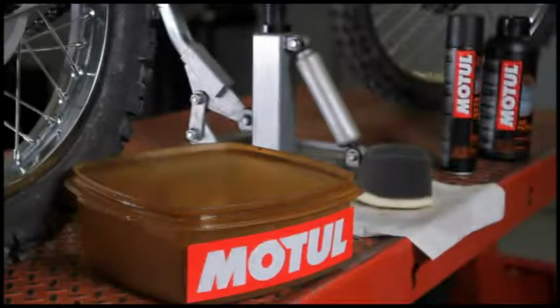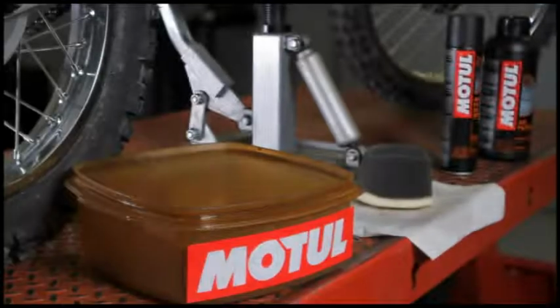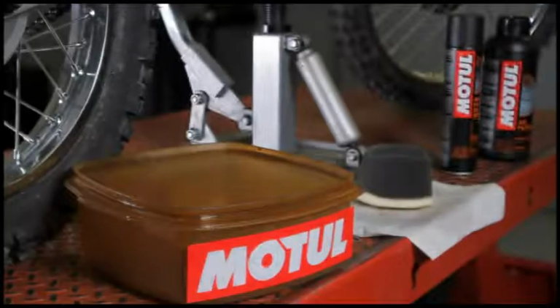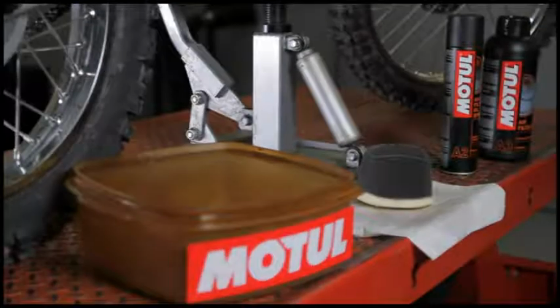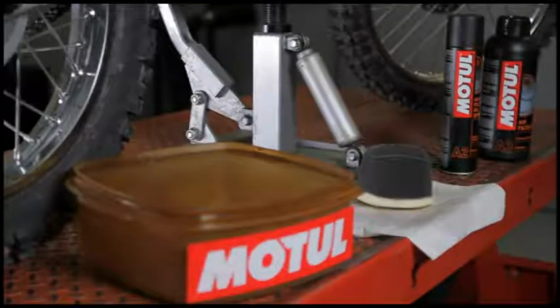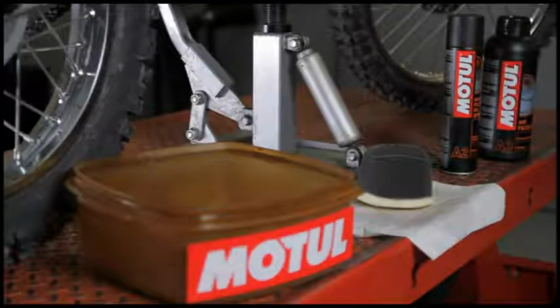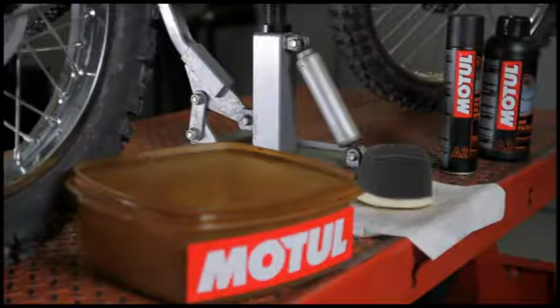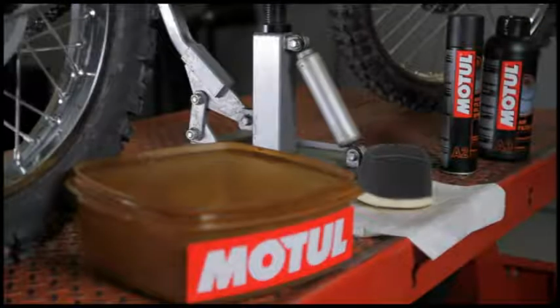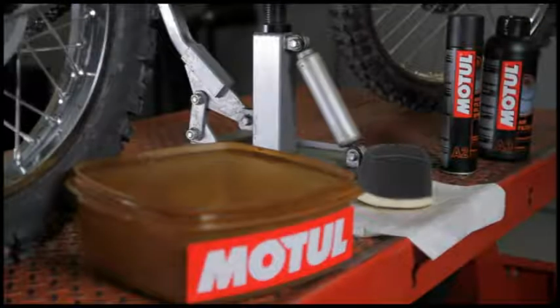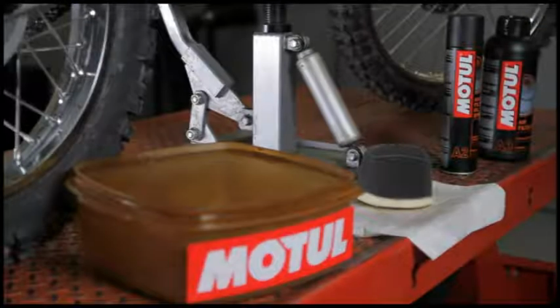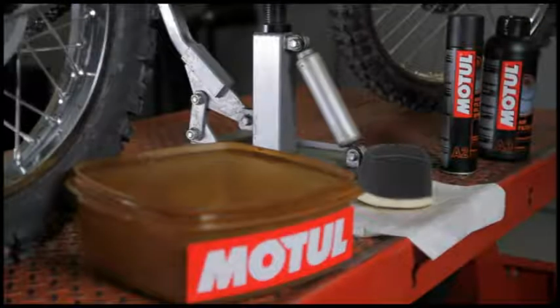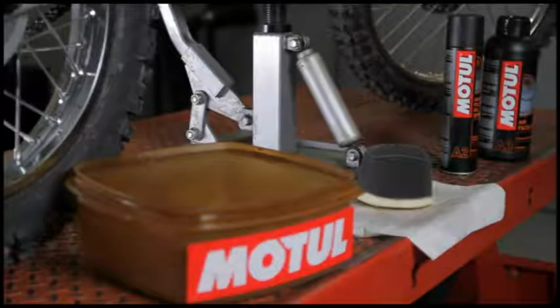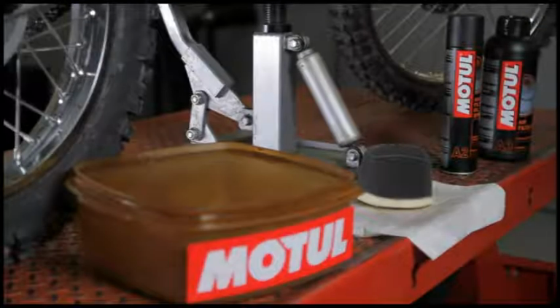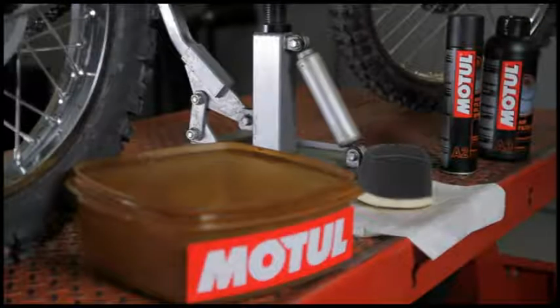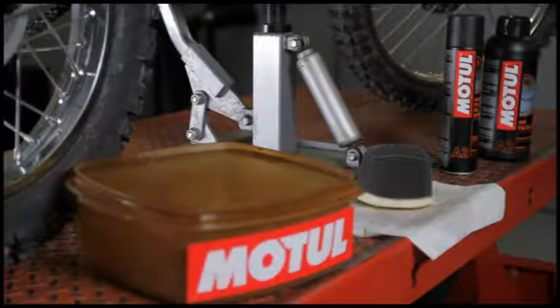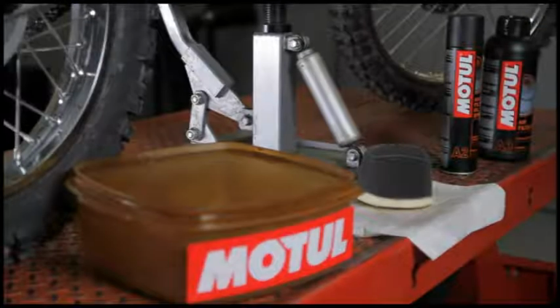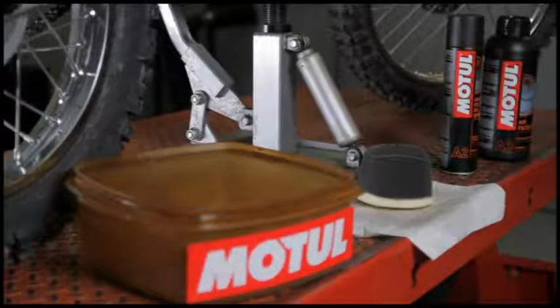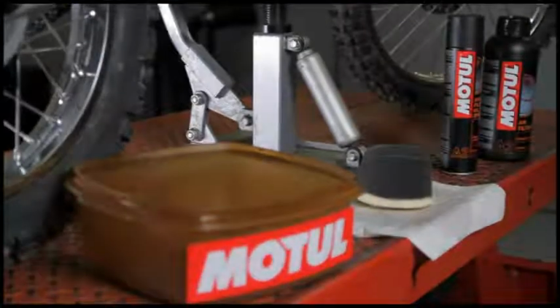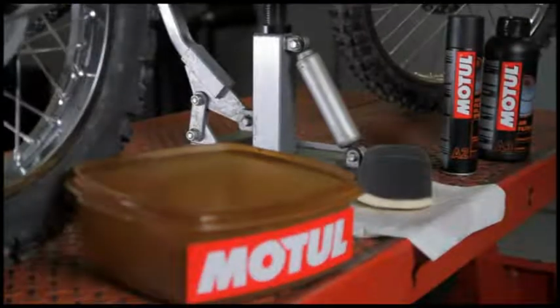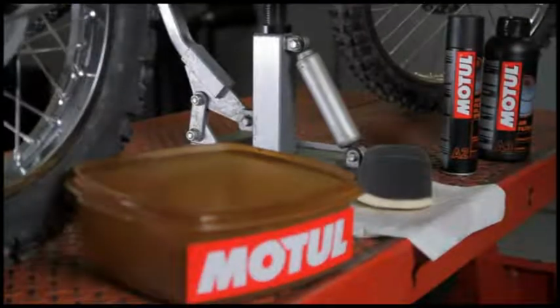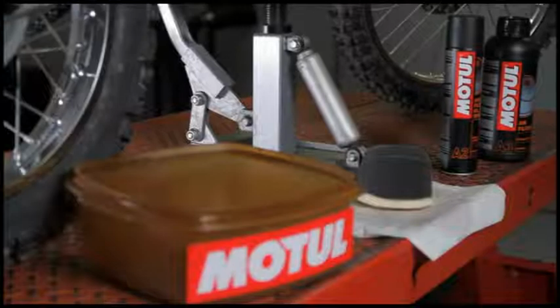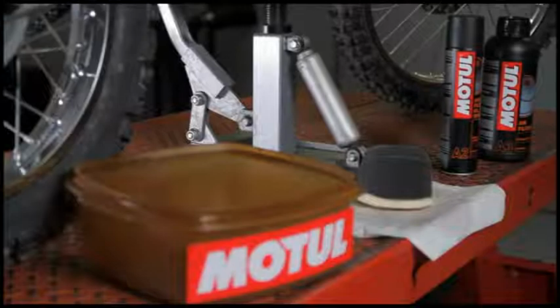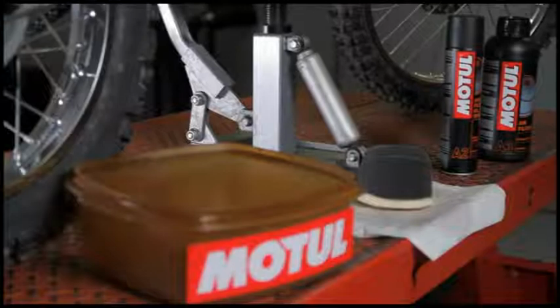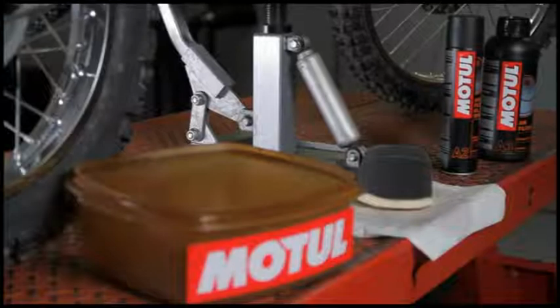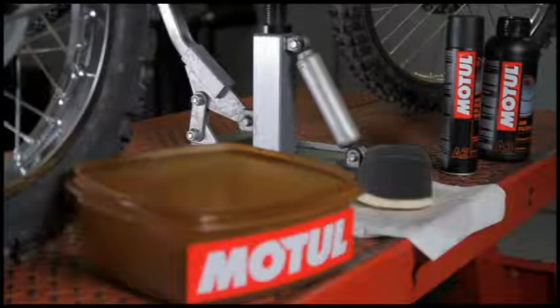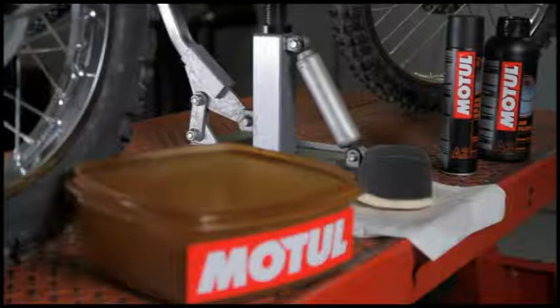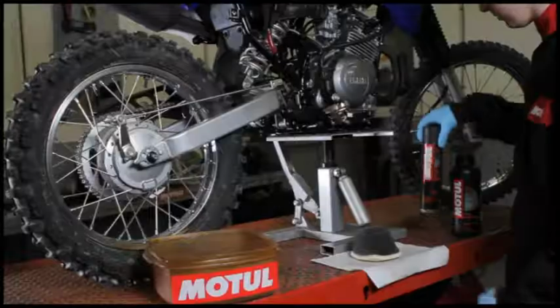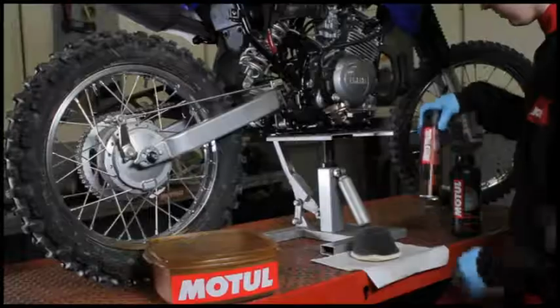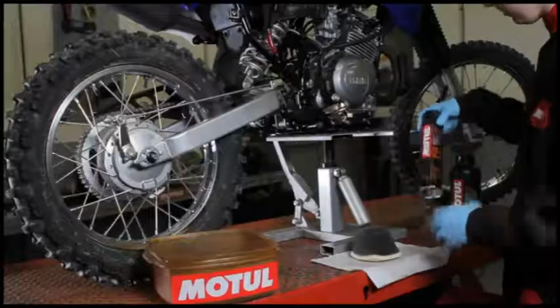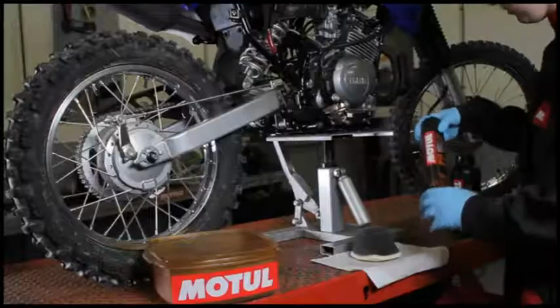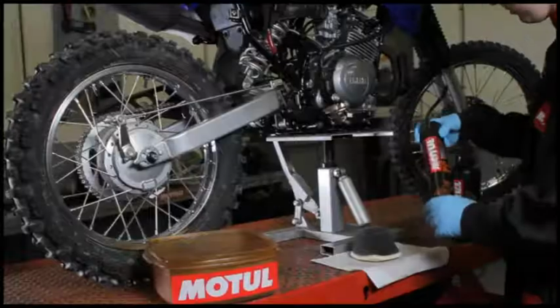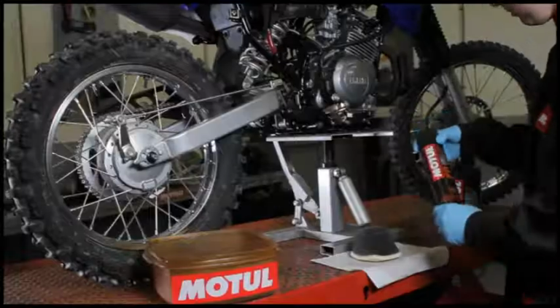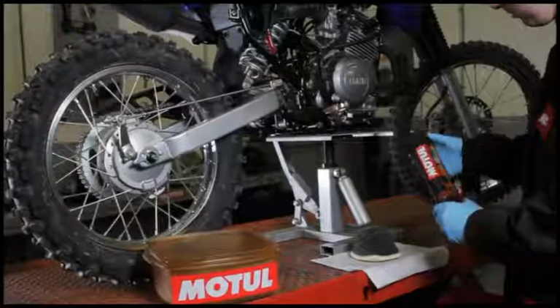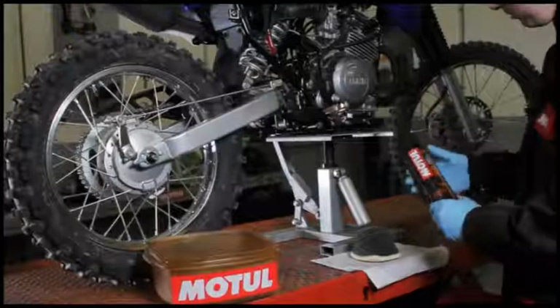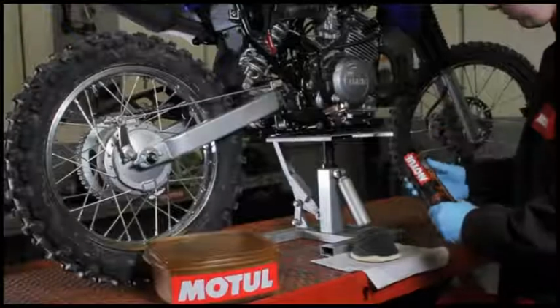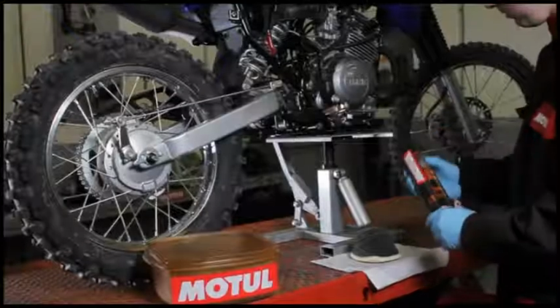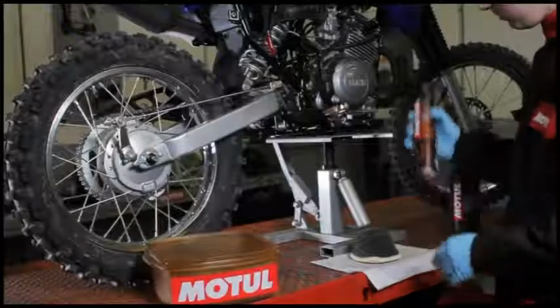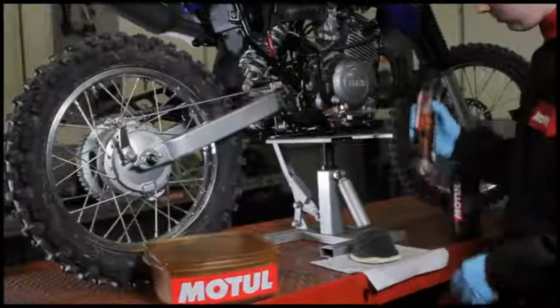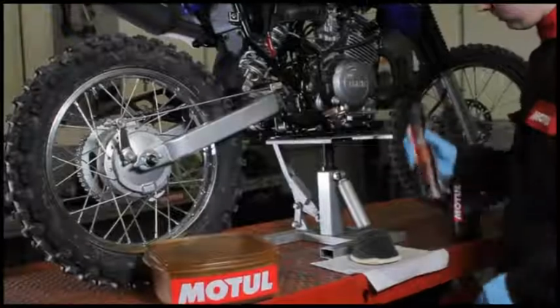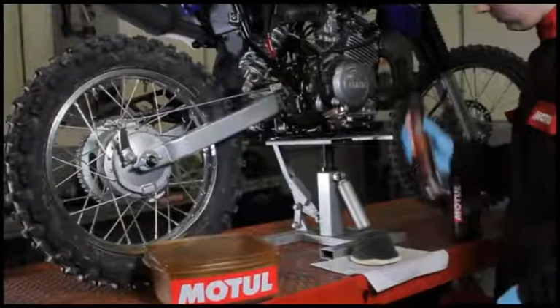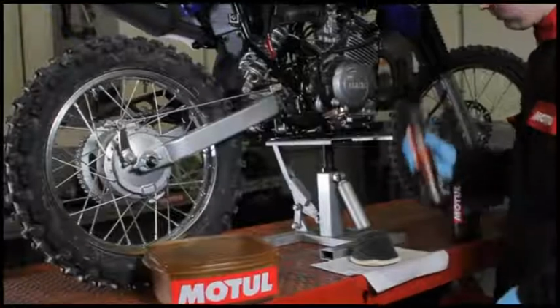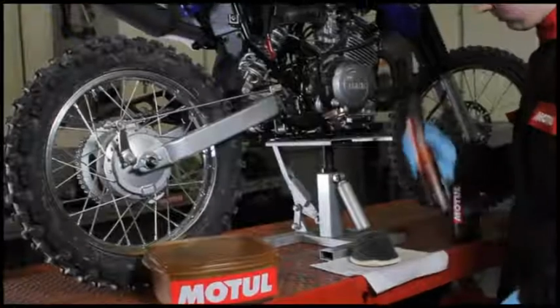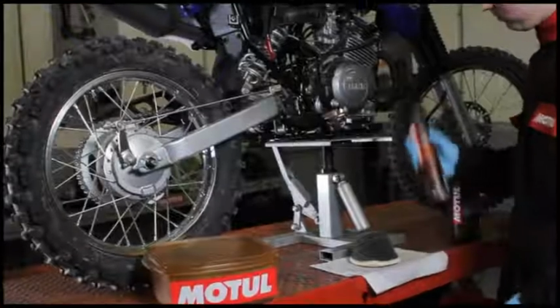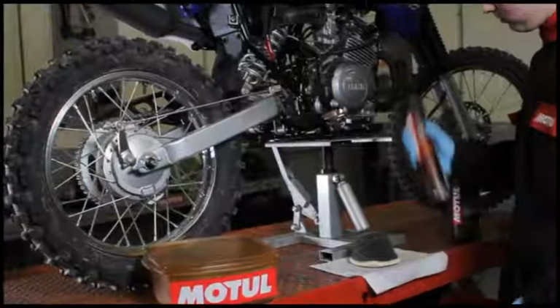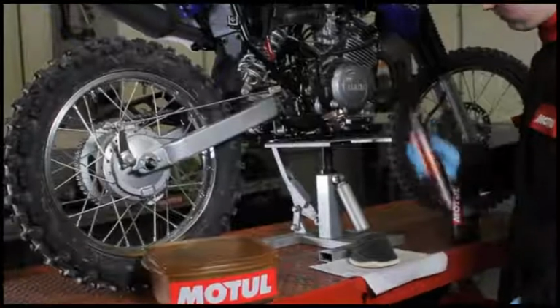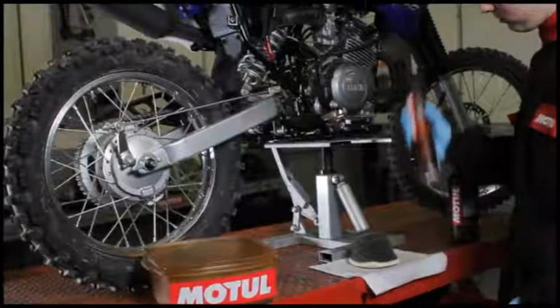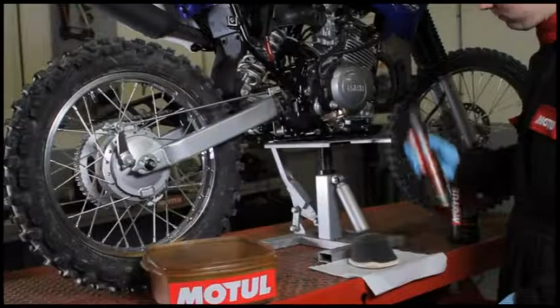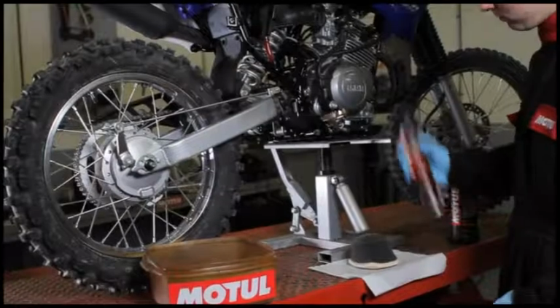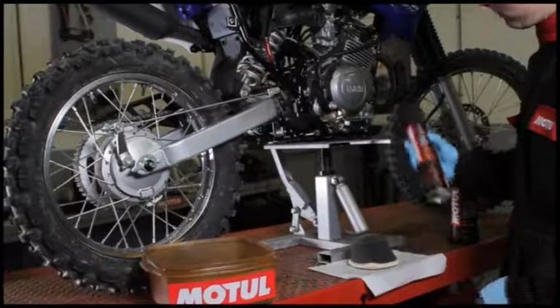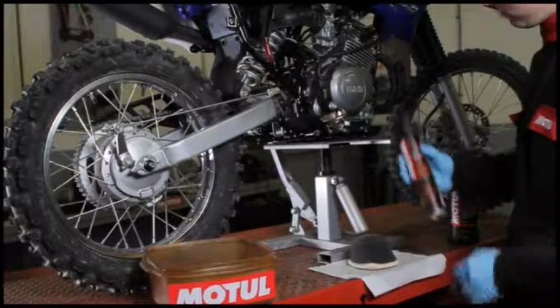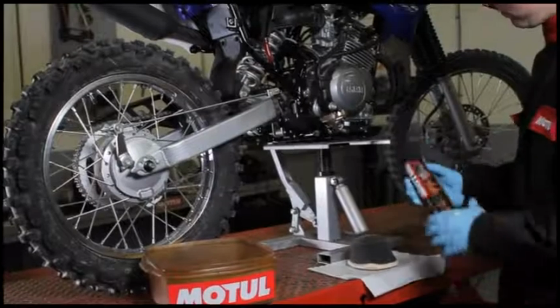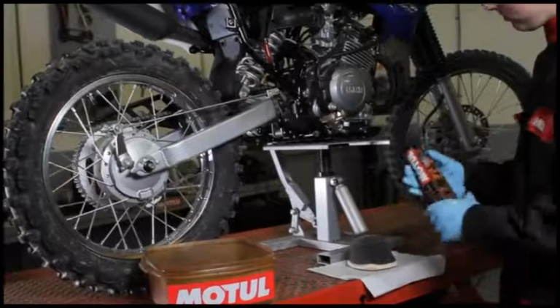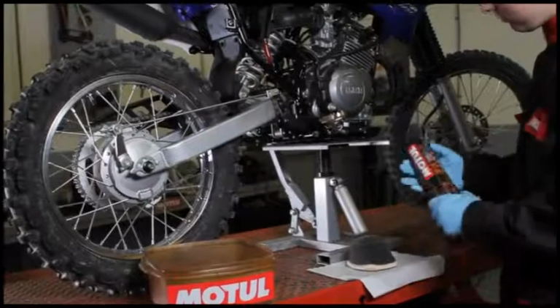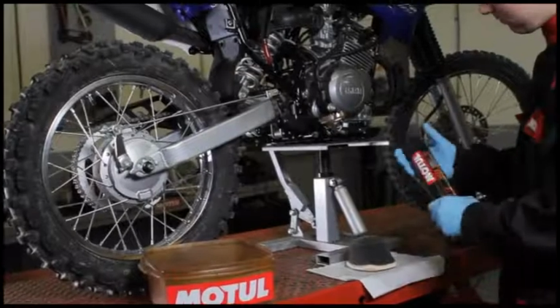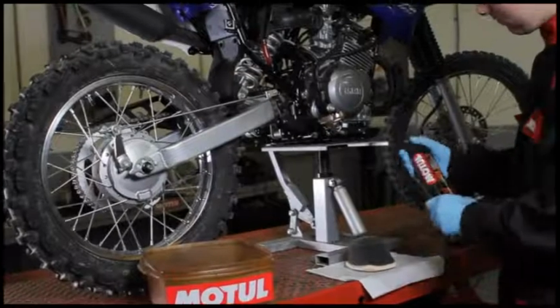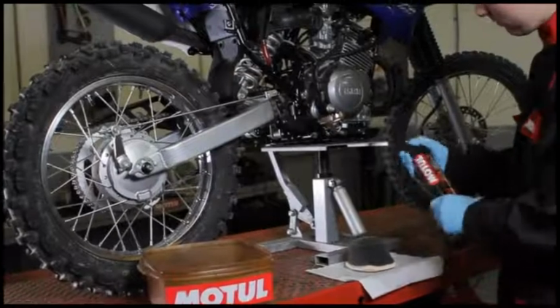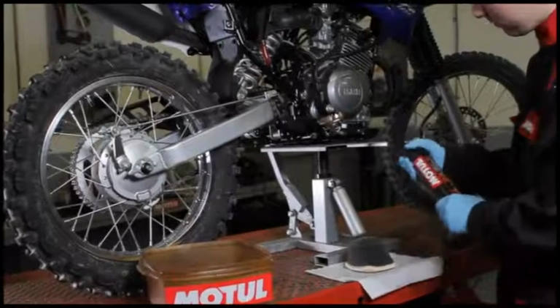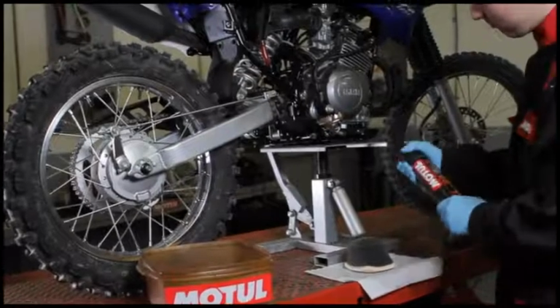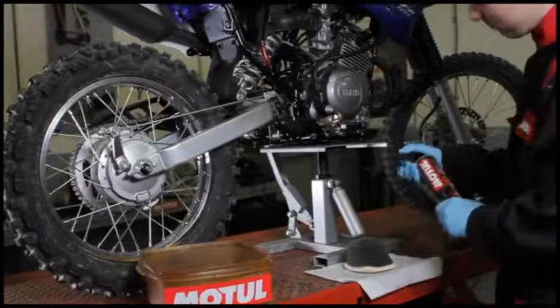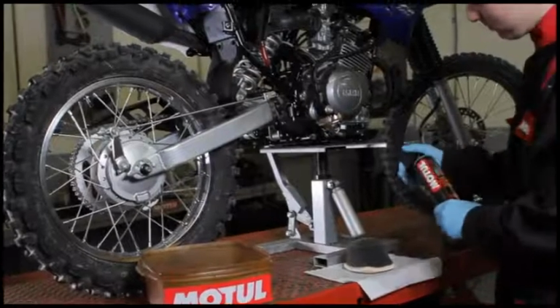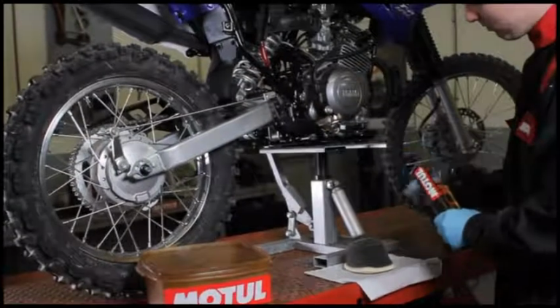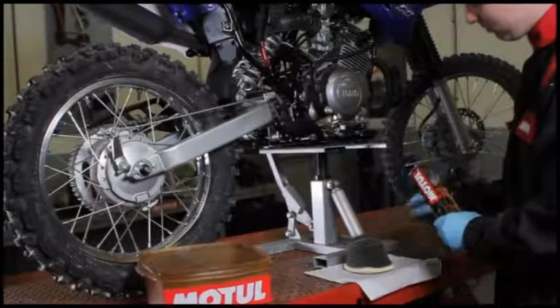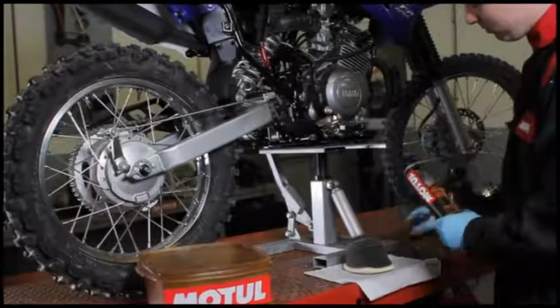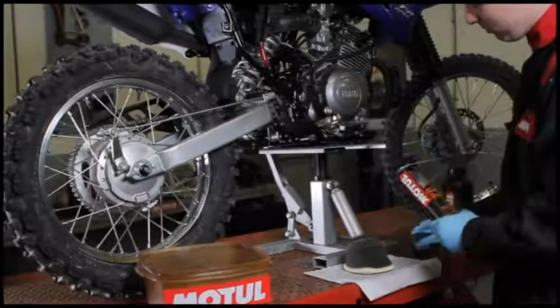Before each lubrication, disassemble the air filter and use Motul air filter clean to clean thoroughly.